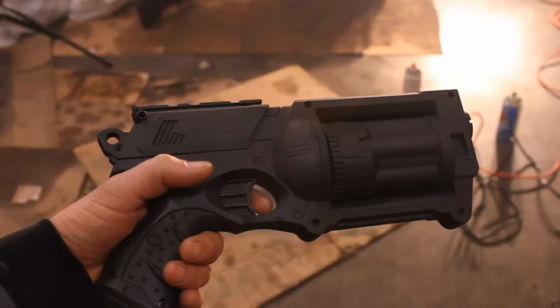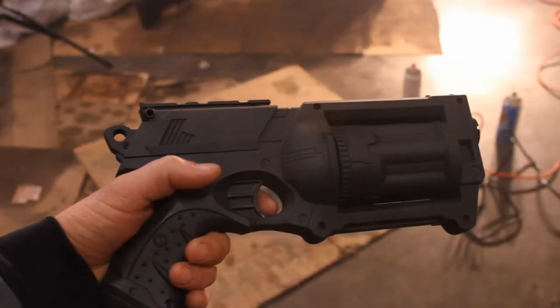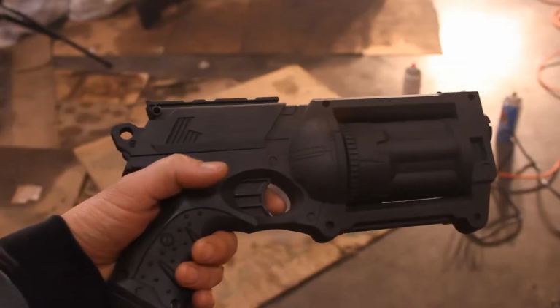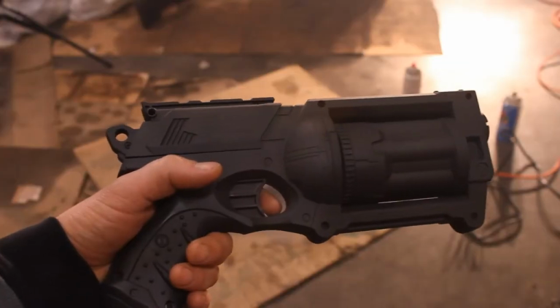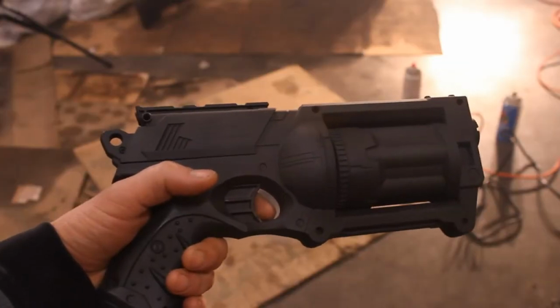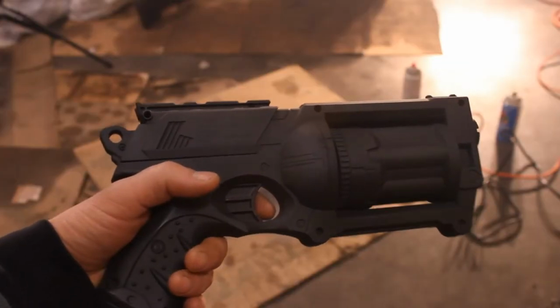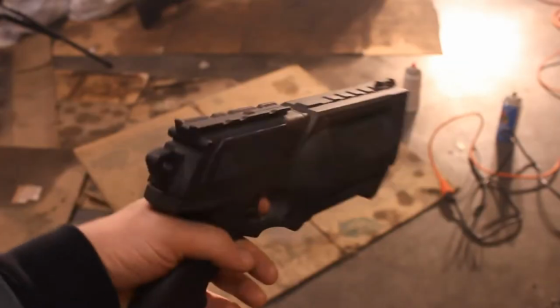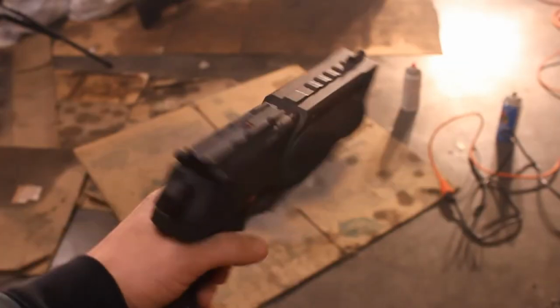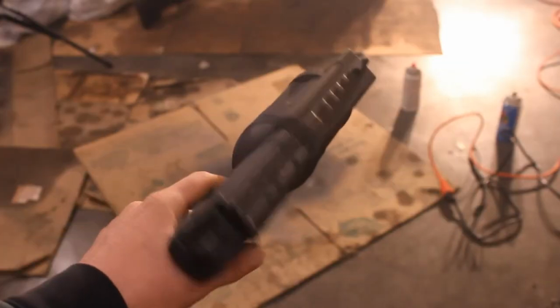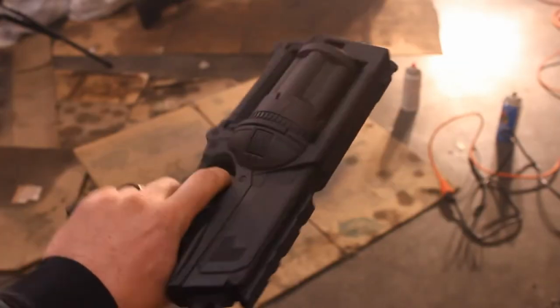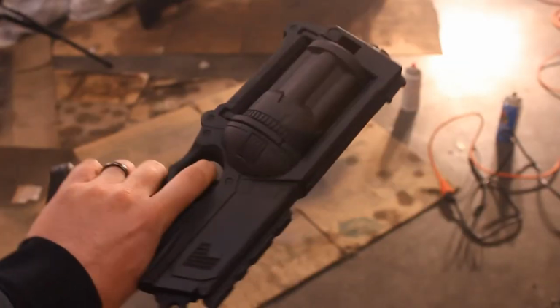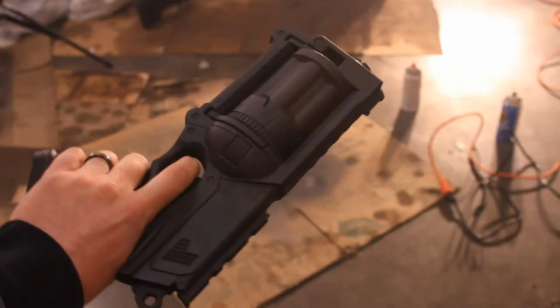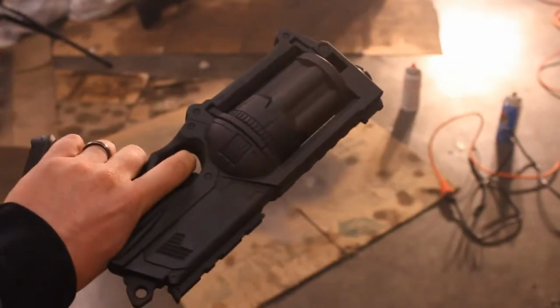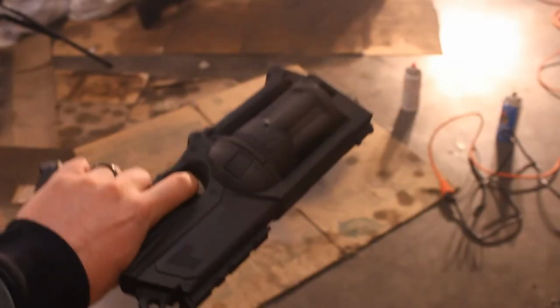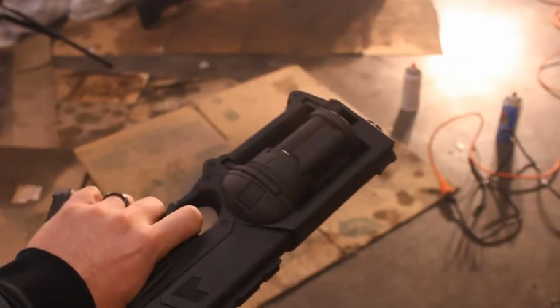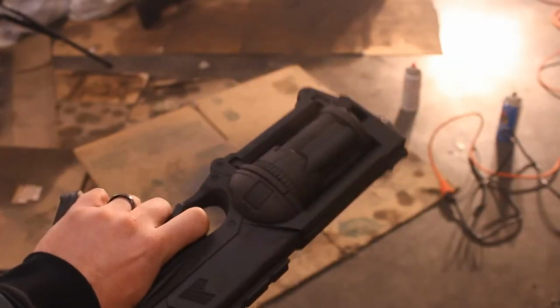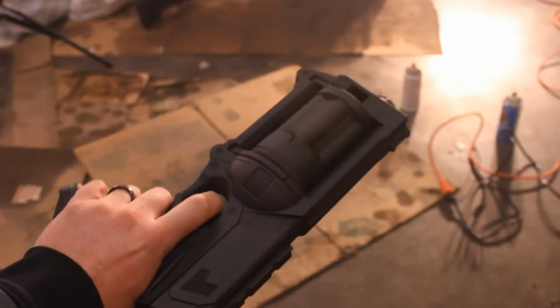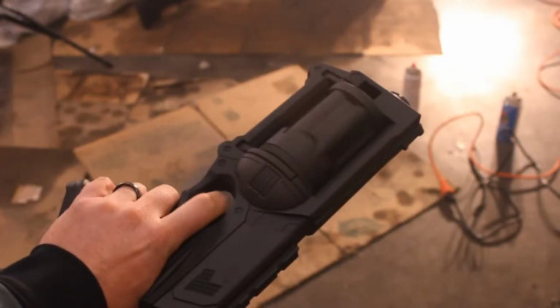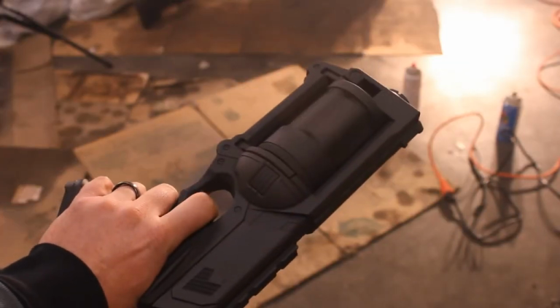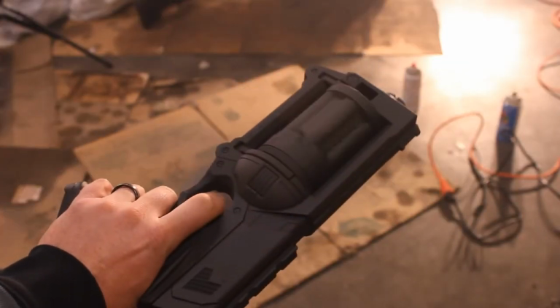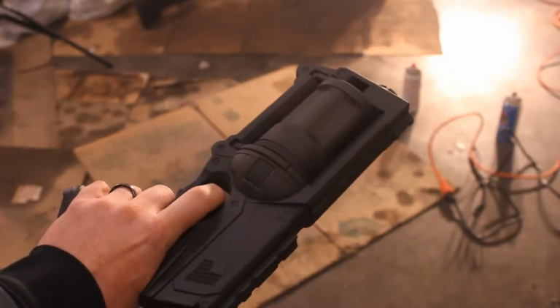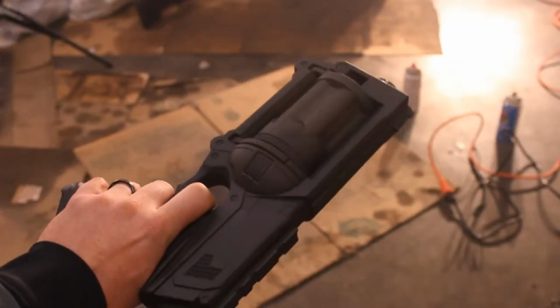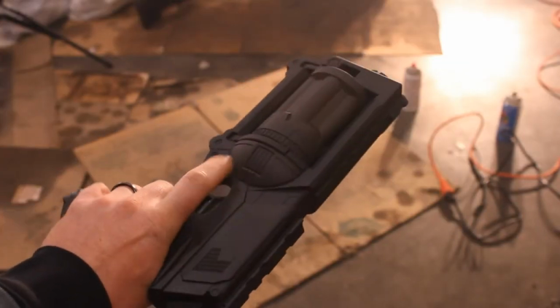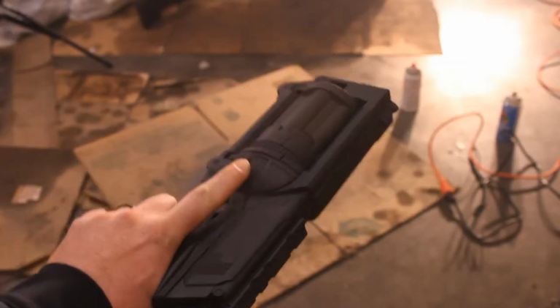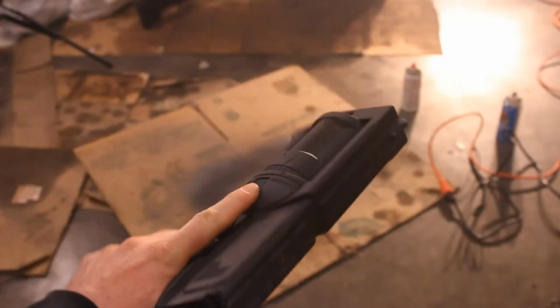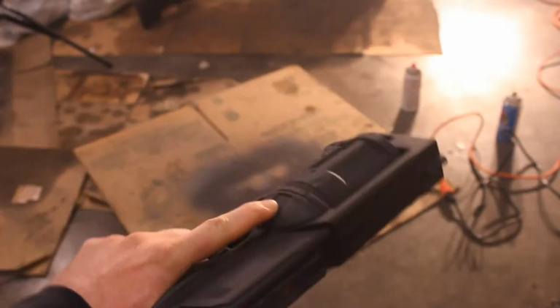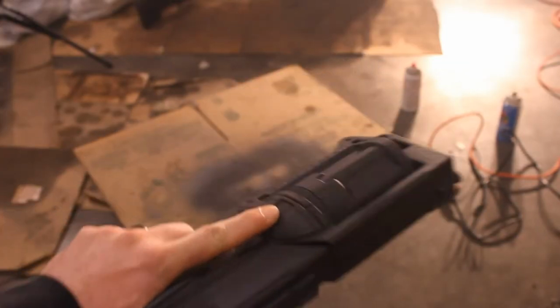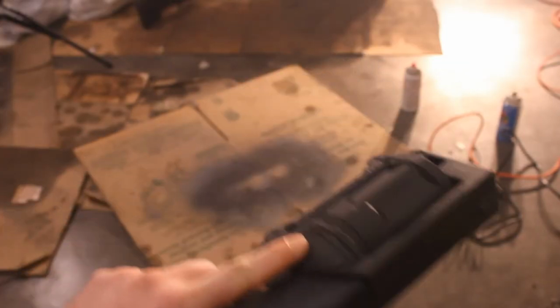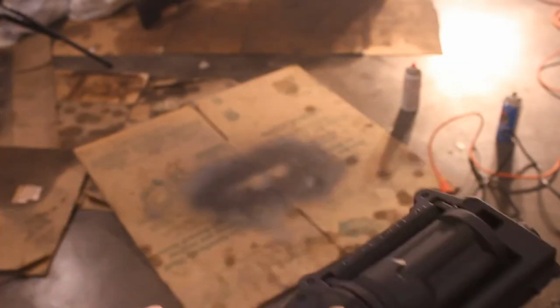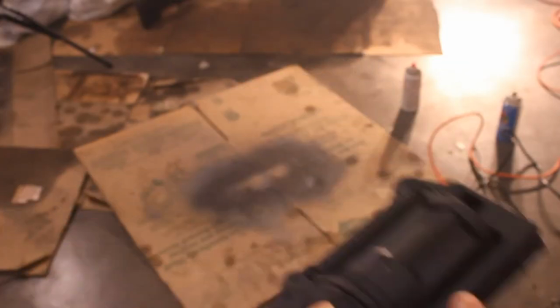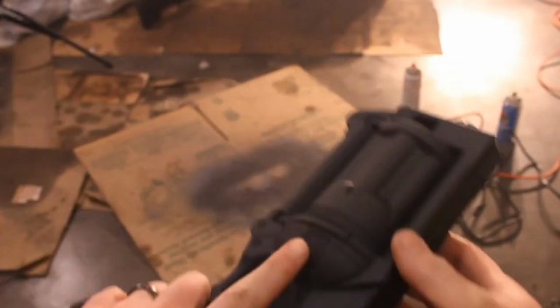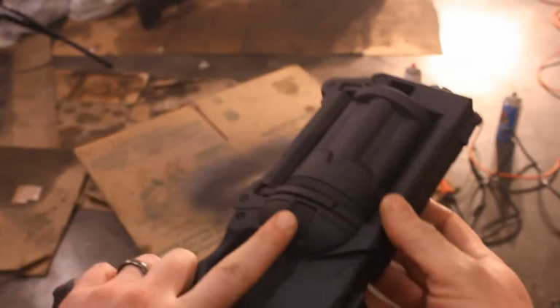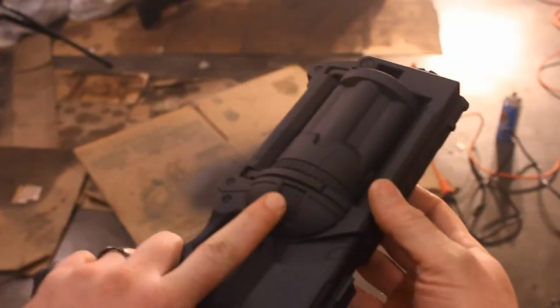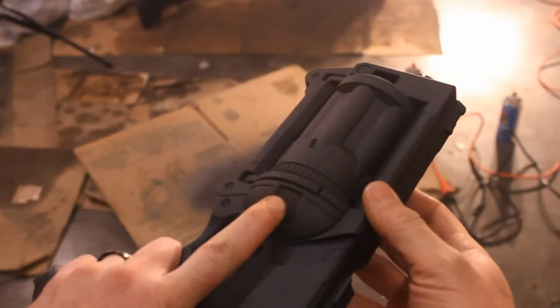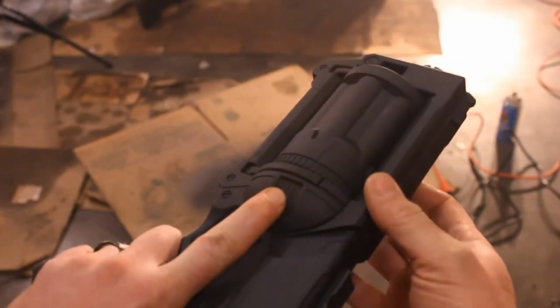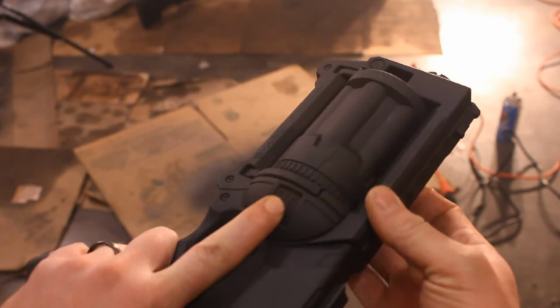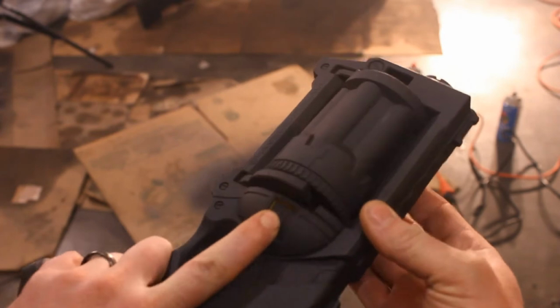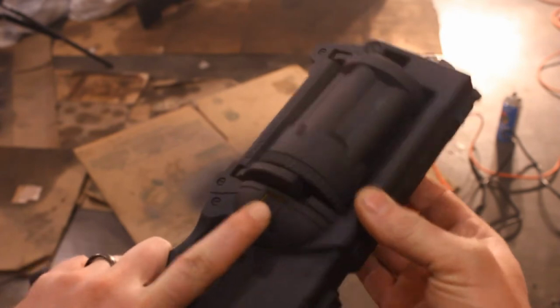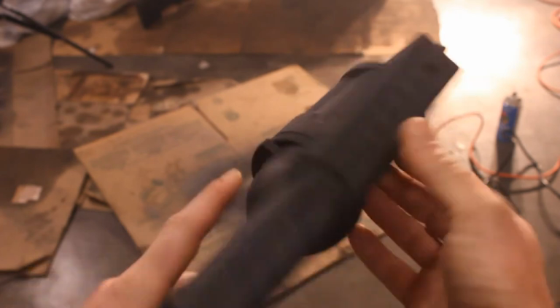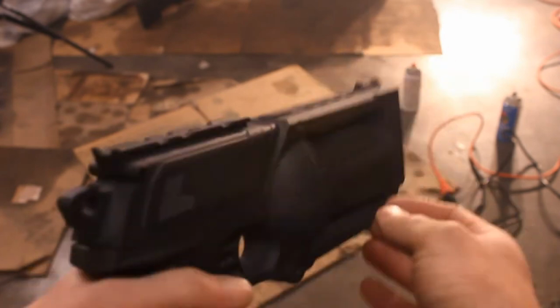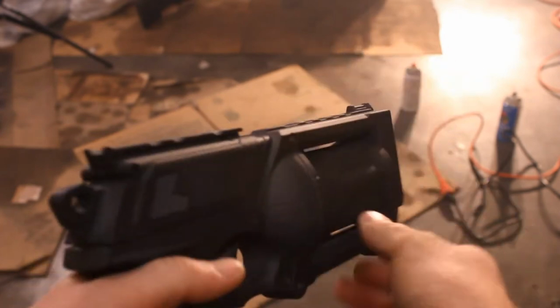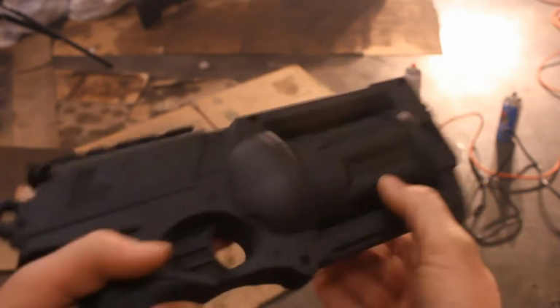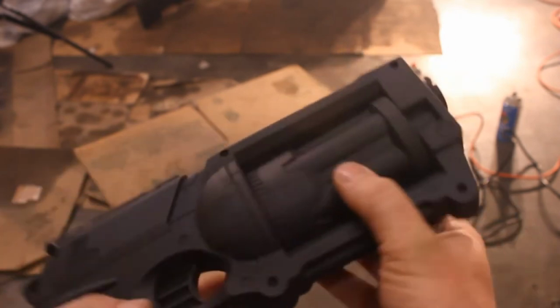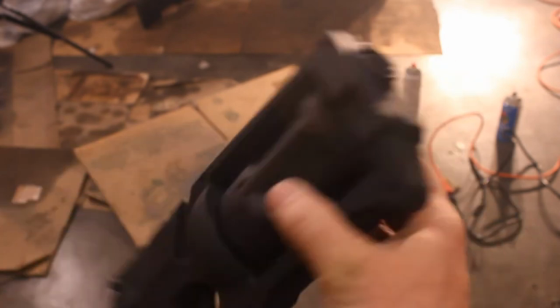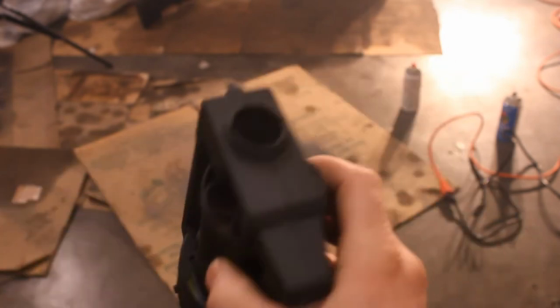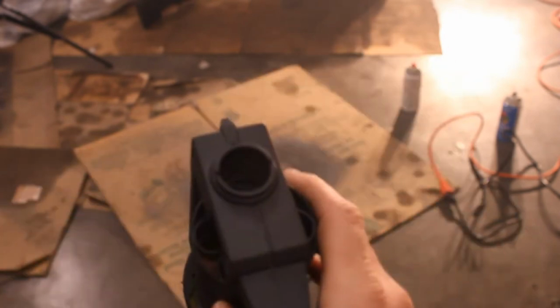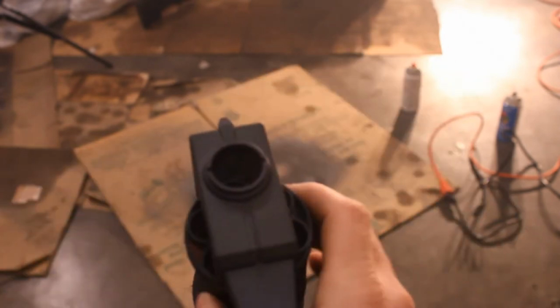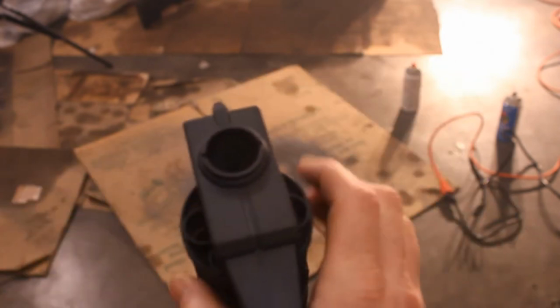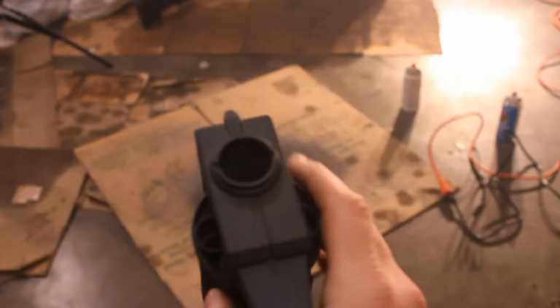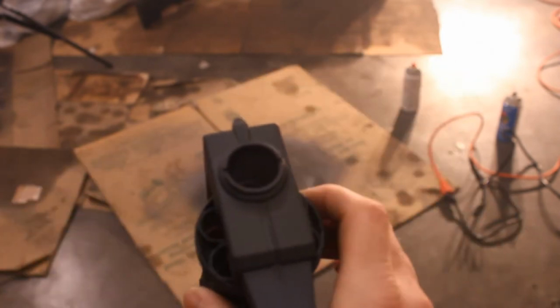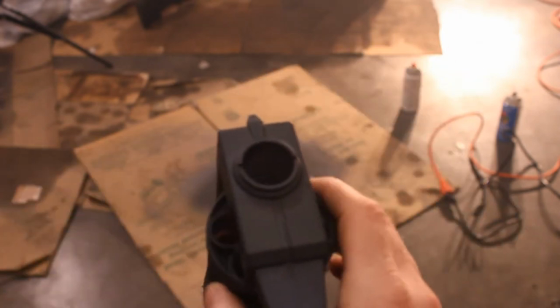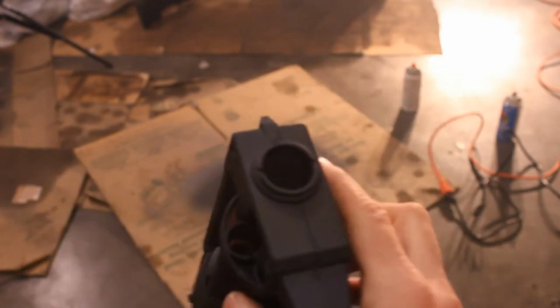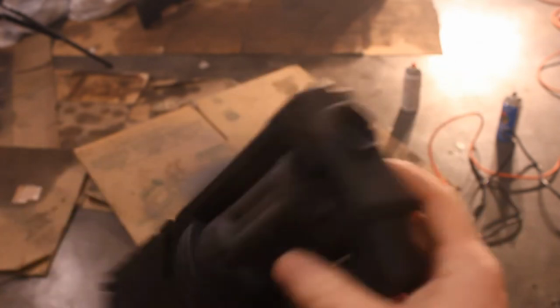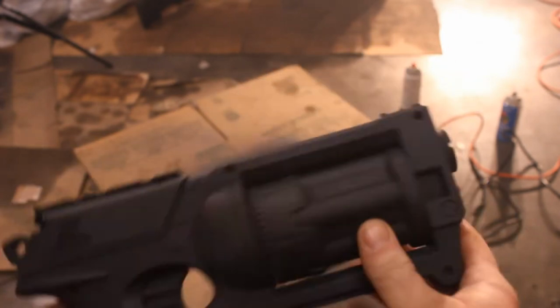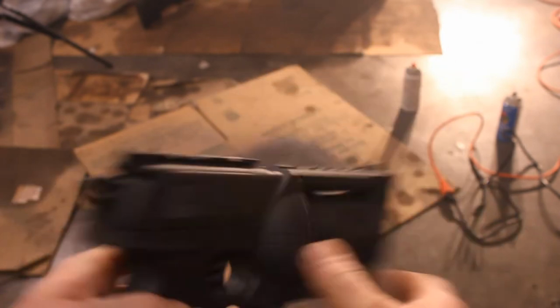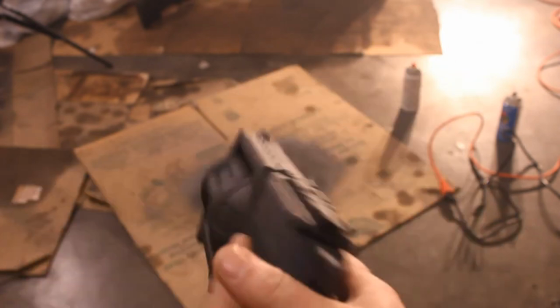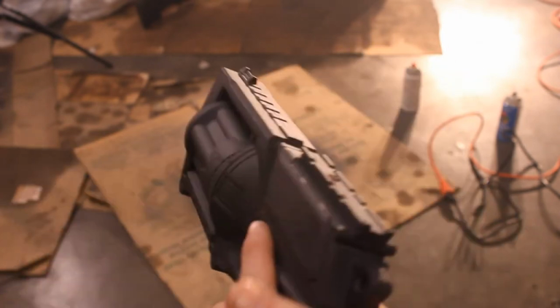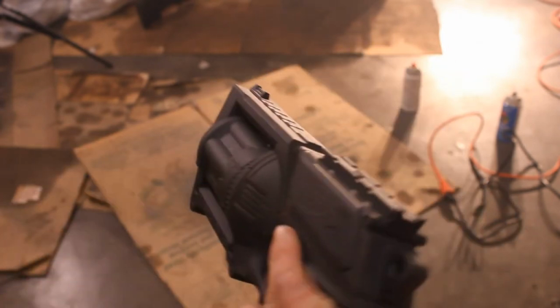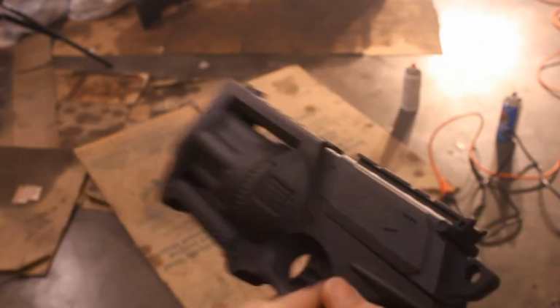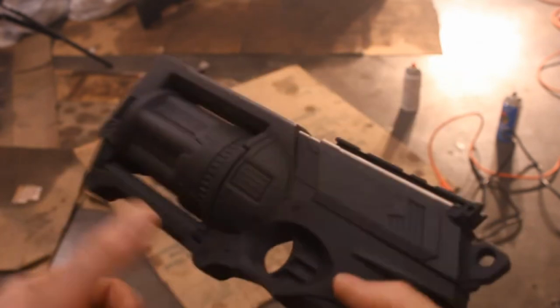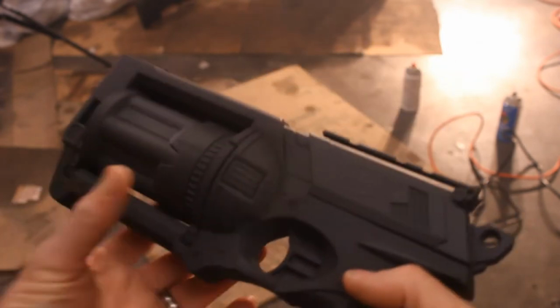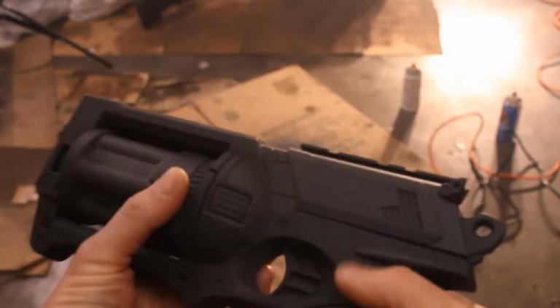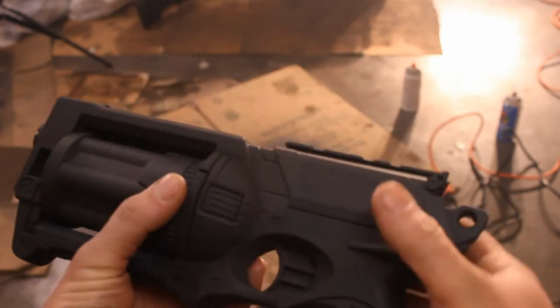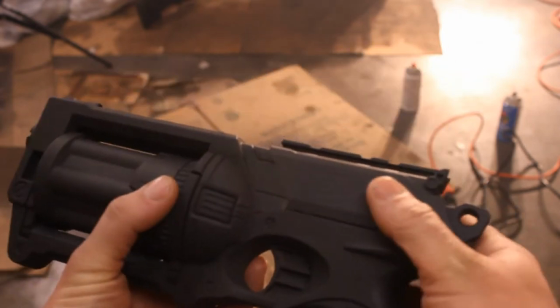I'm not planning on cocking the gun on camera at all, so I'm not worried about detailing underneath the slide on the Maverick.